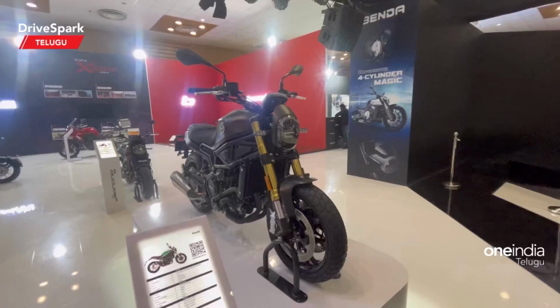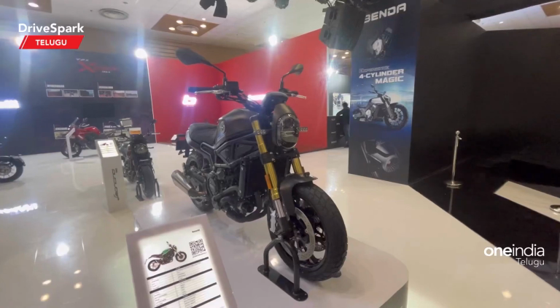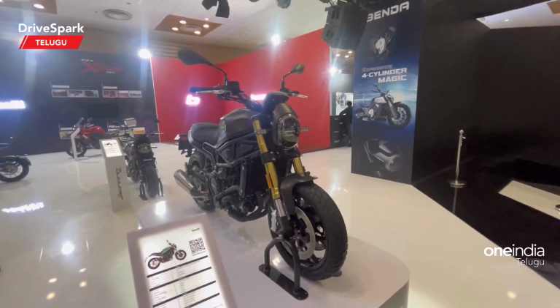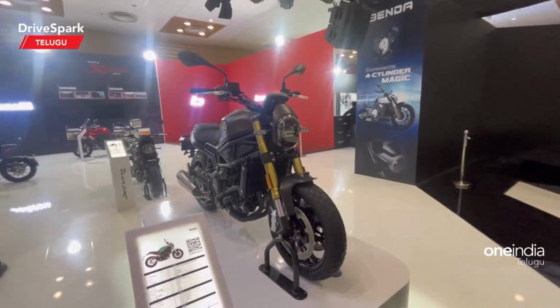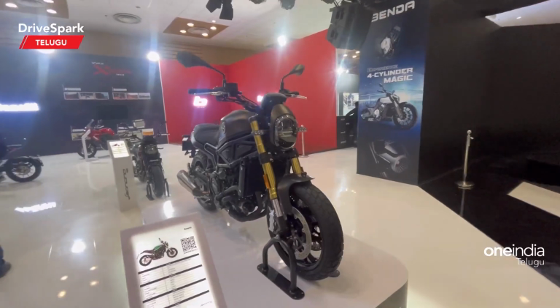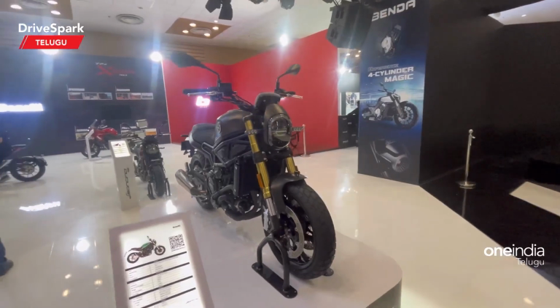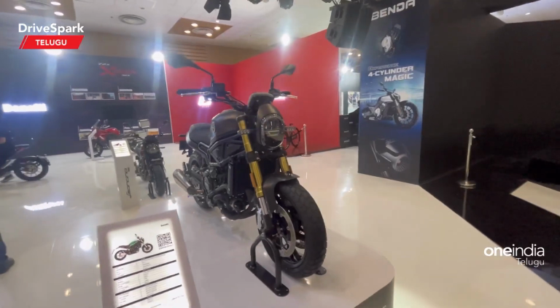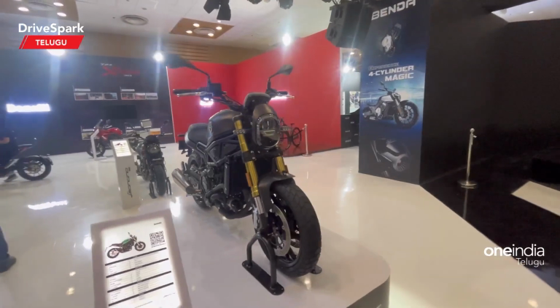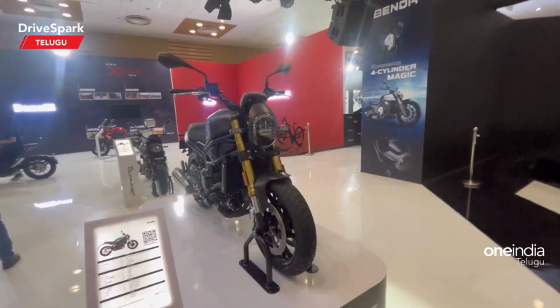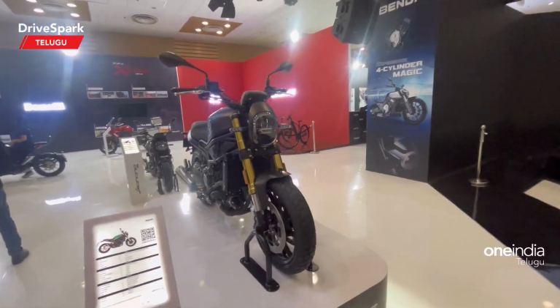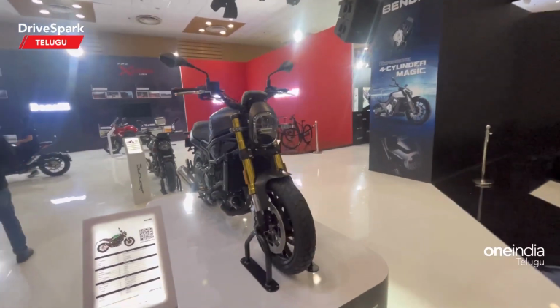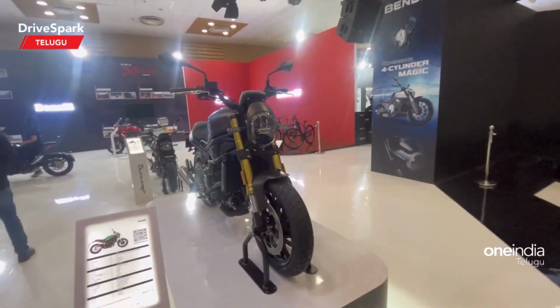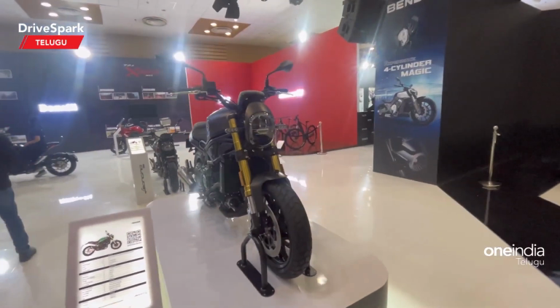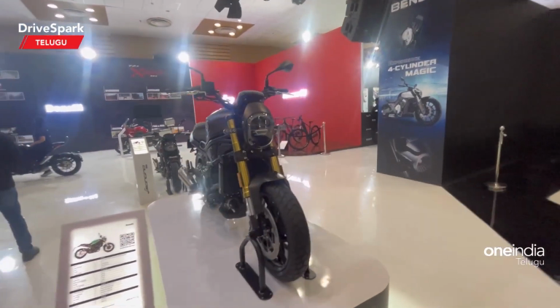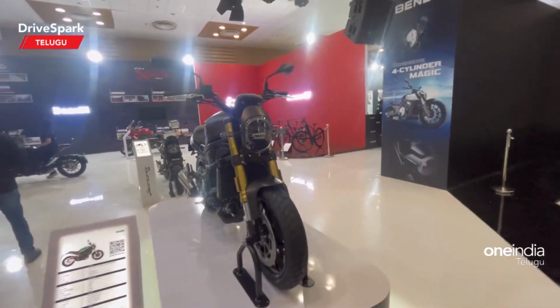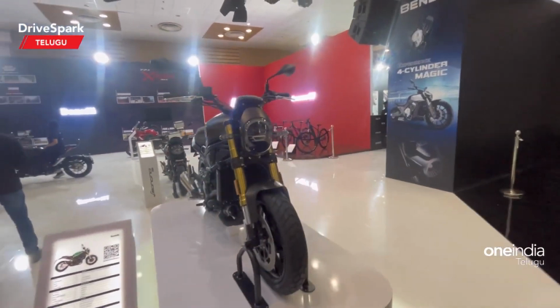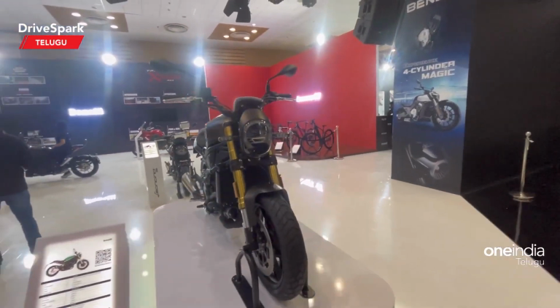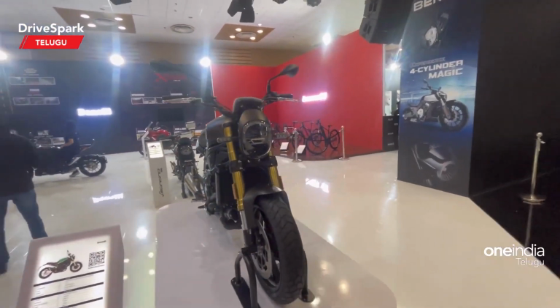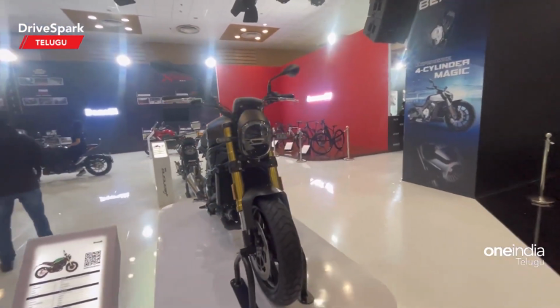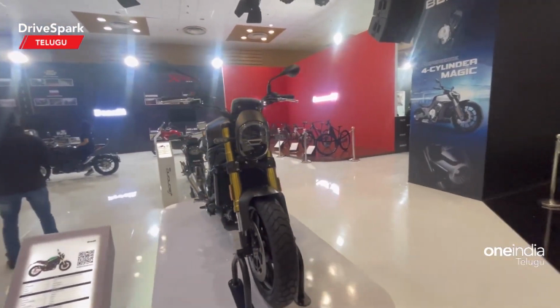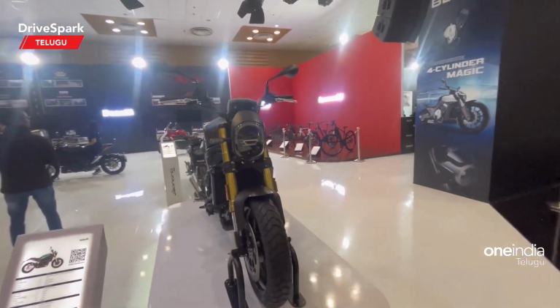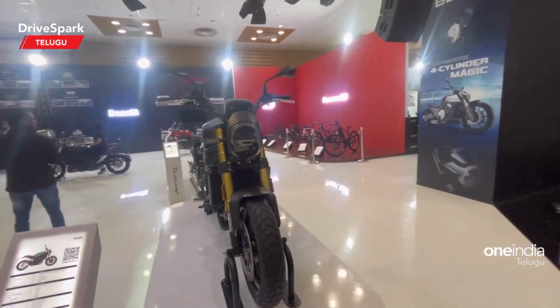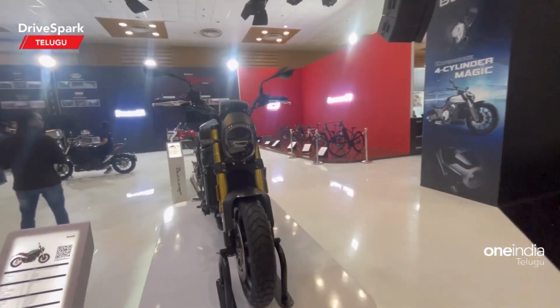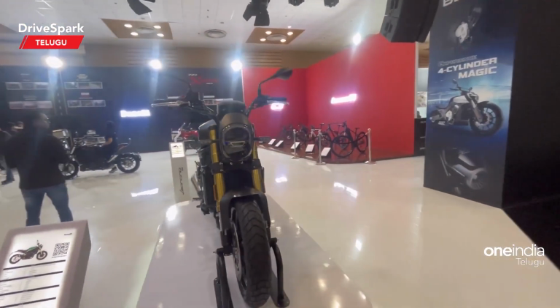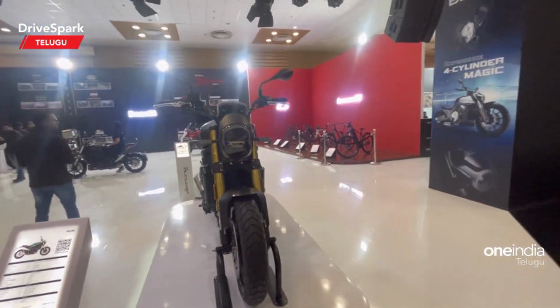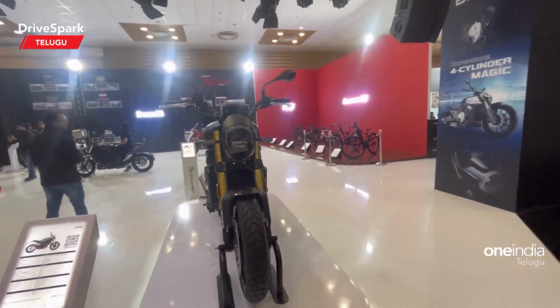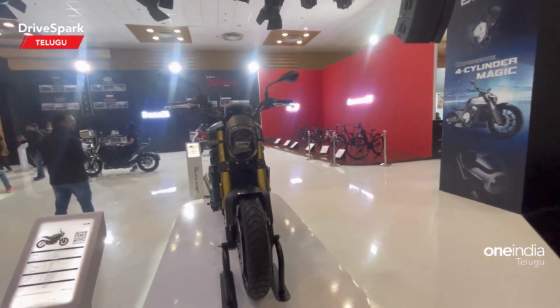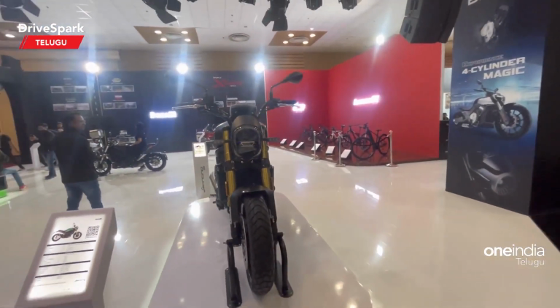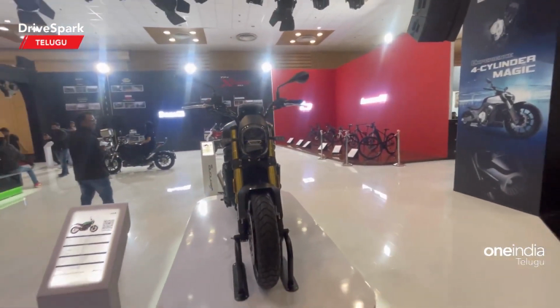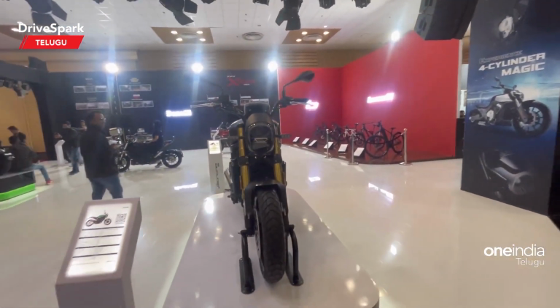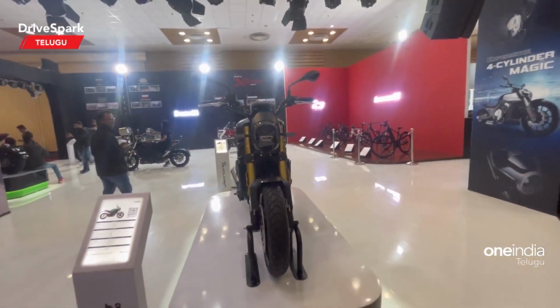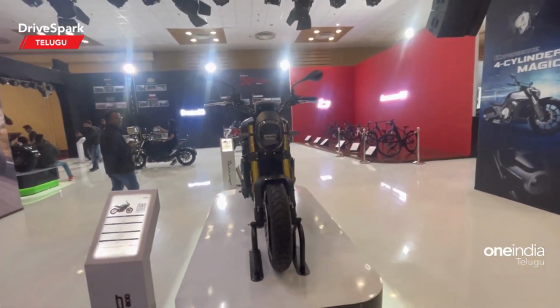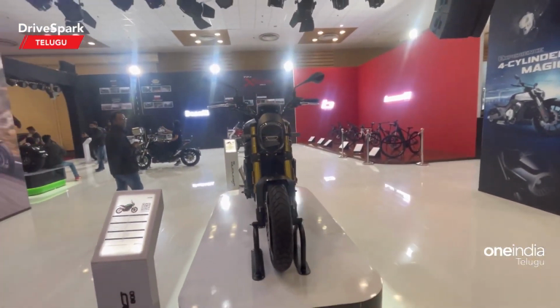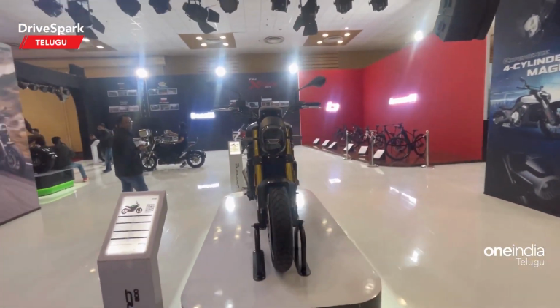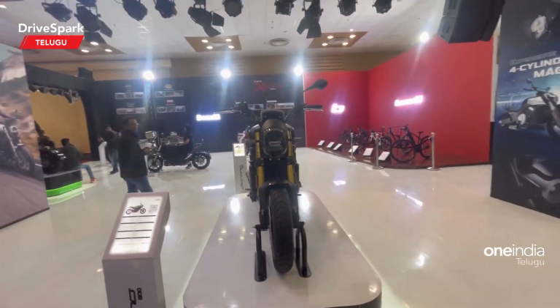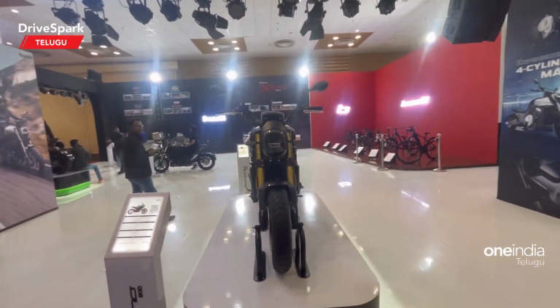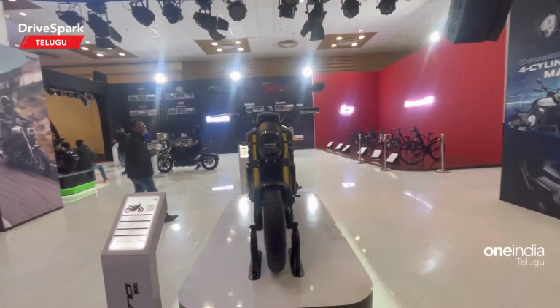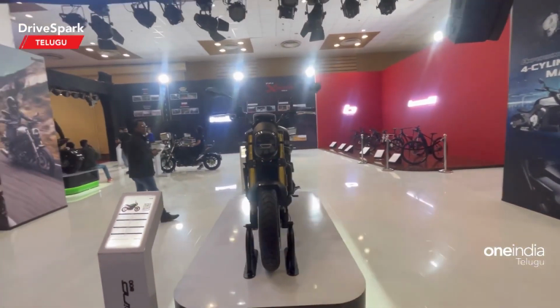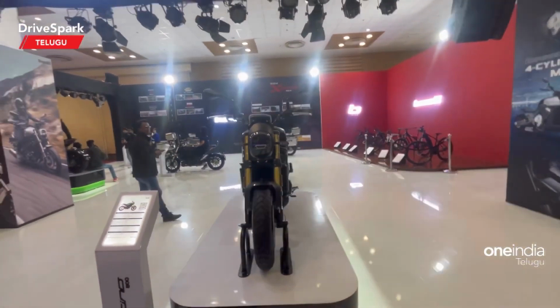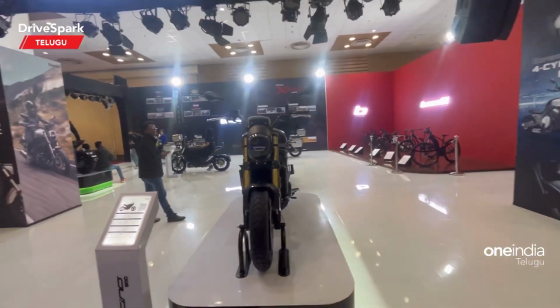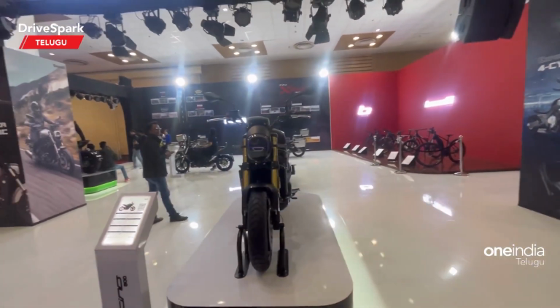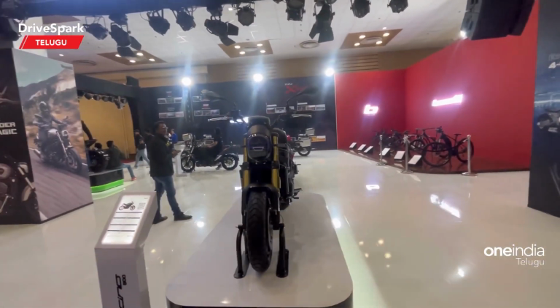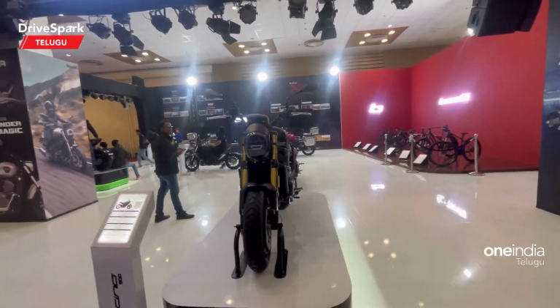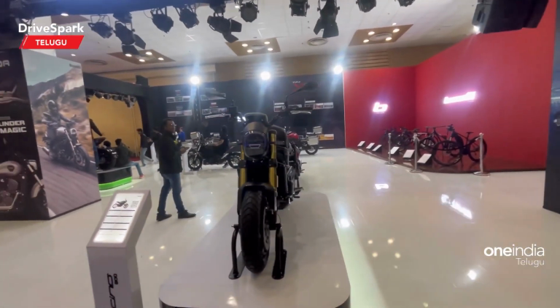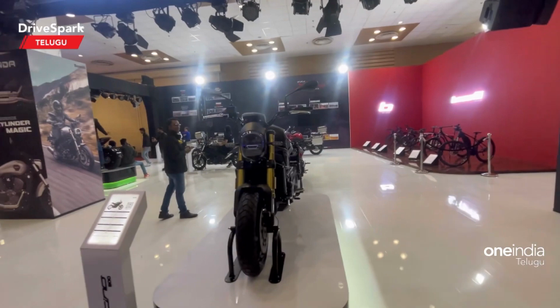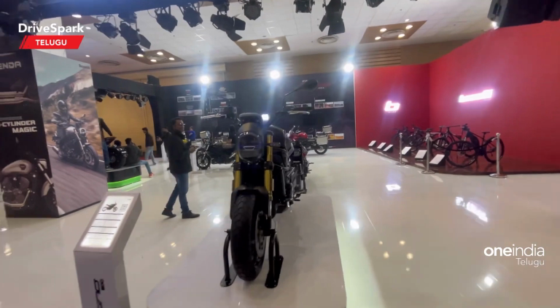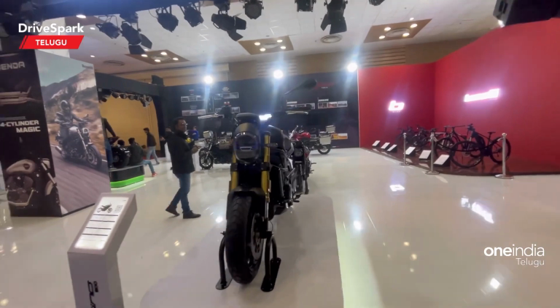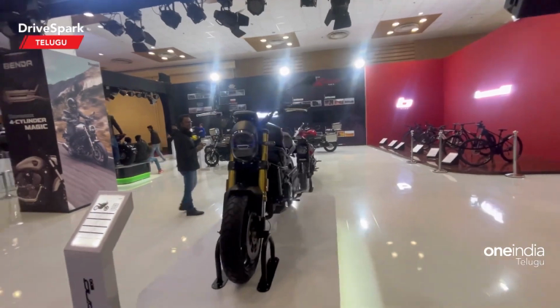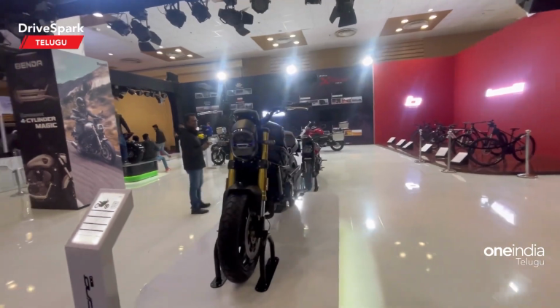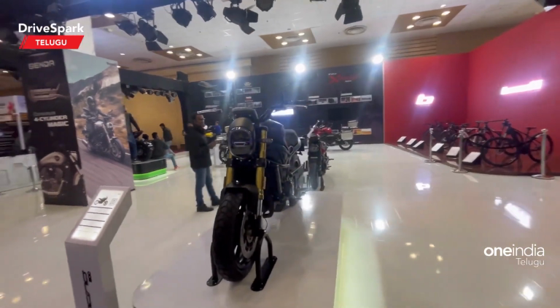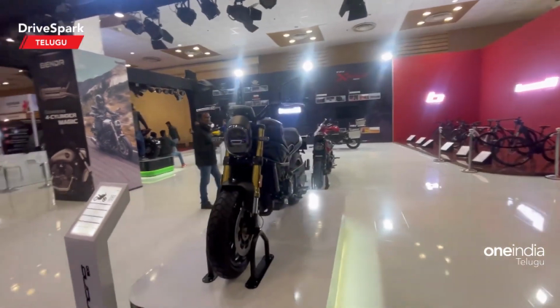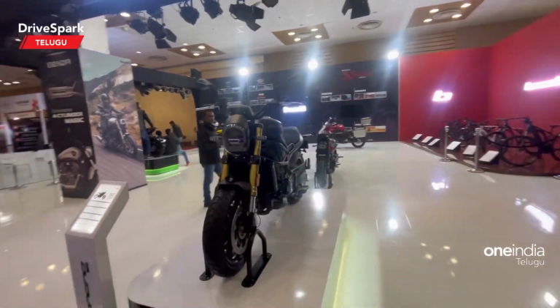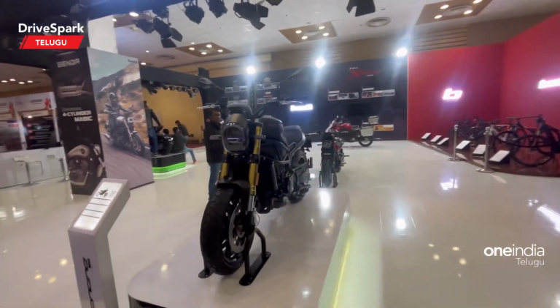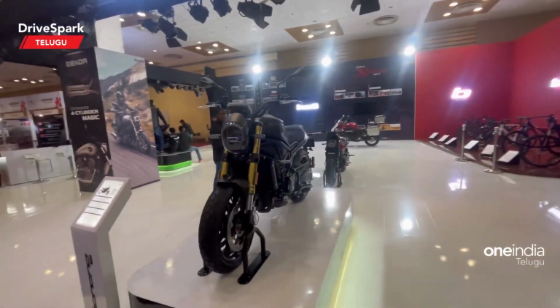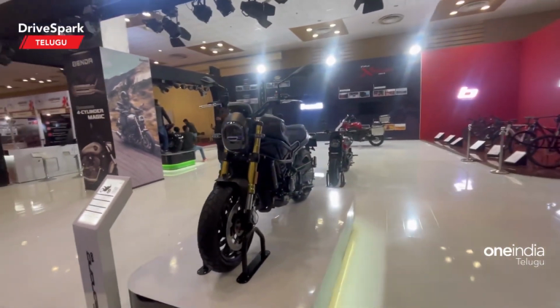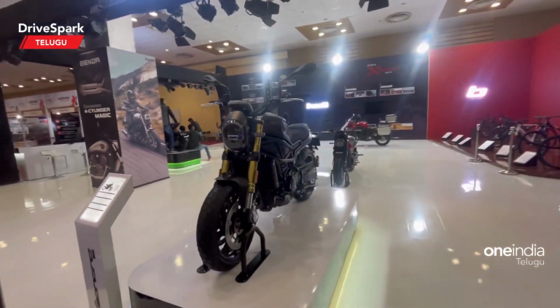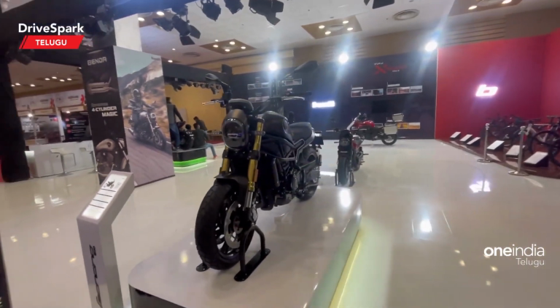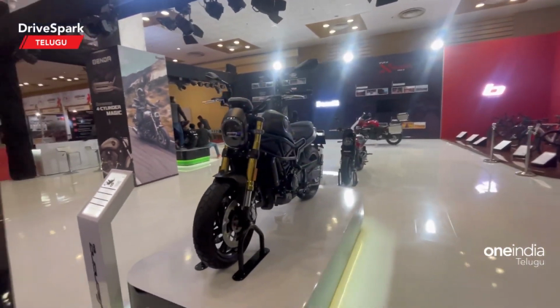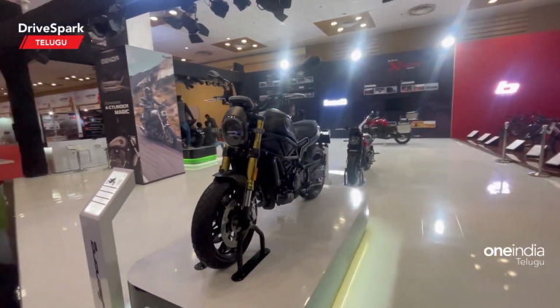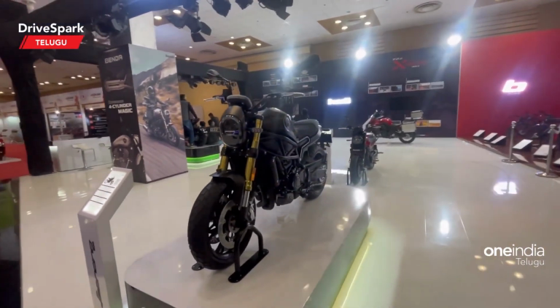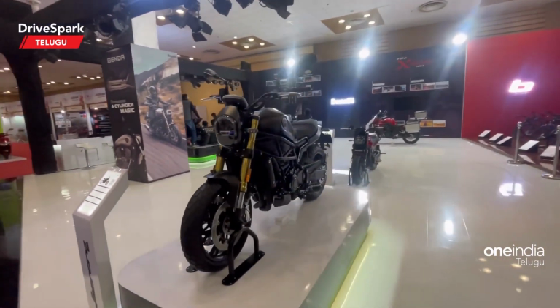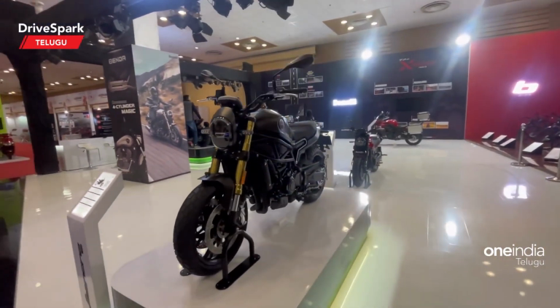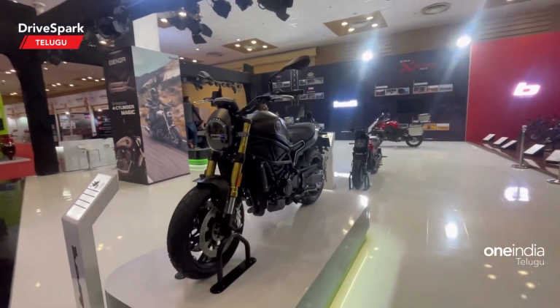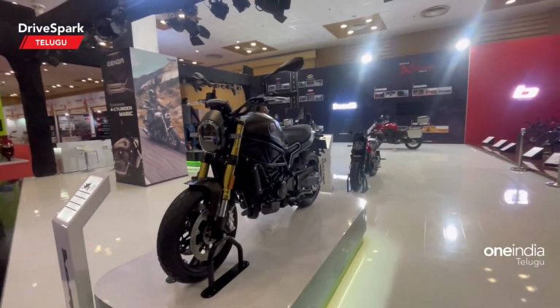Hello guys, welcome to DriveSpark. I am Arun Teja. You are watching Benelli Motorcycle. Auto Expo 2023 has many displays of Benelli Motorcycles.